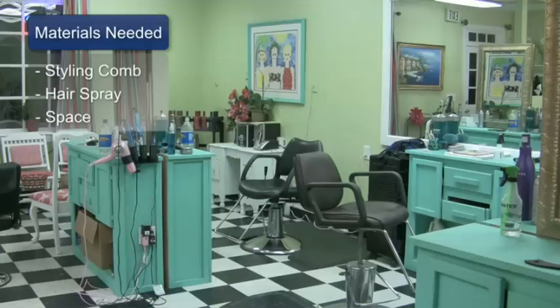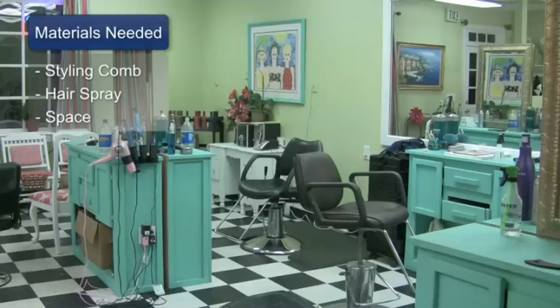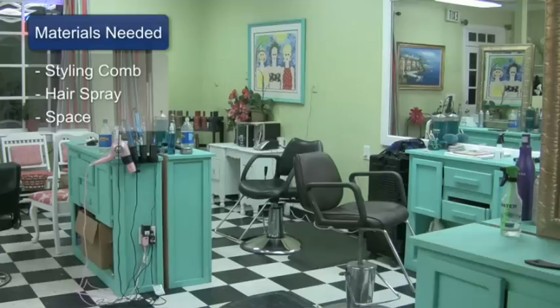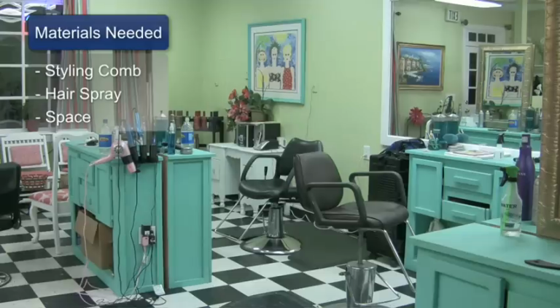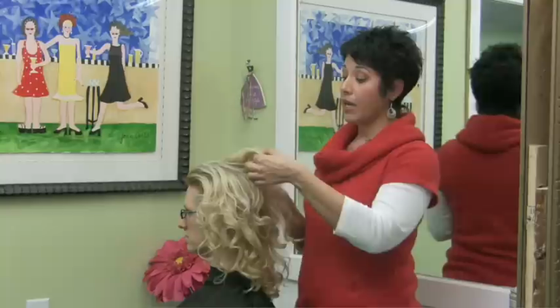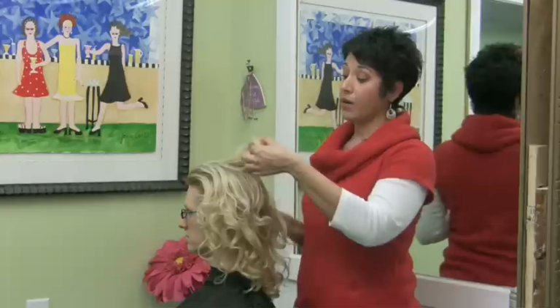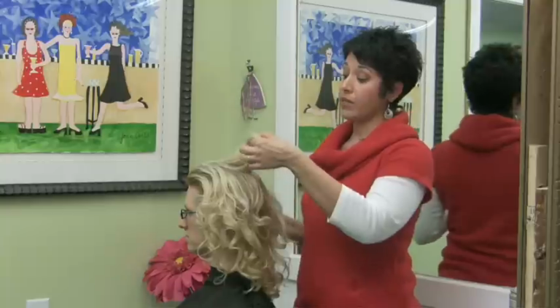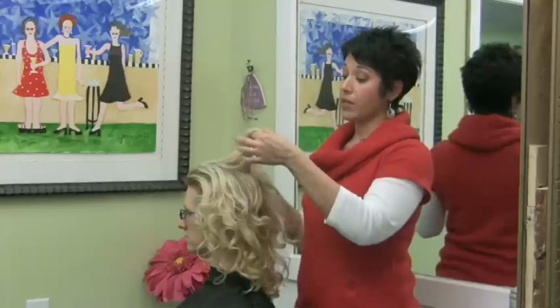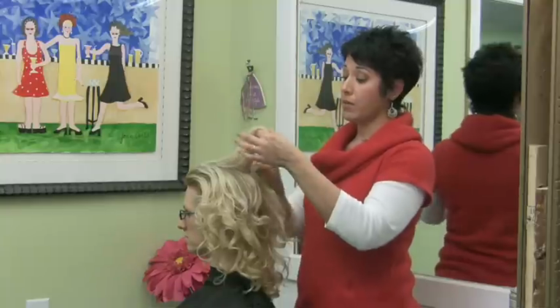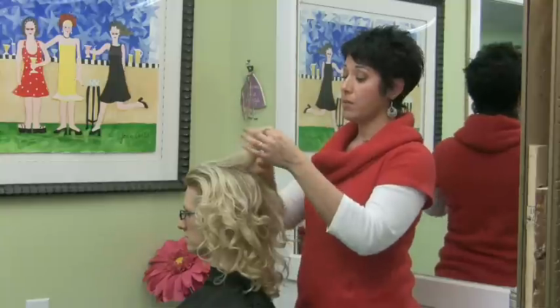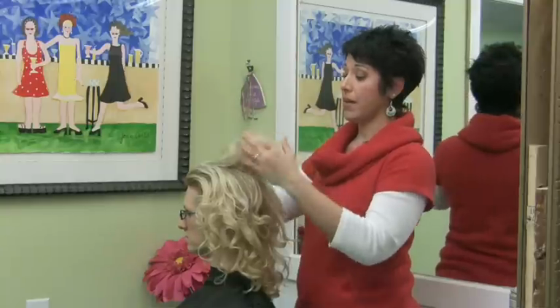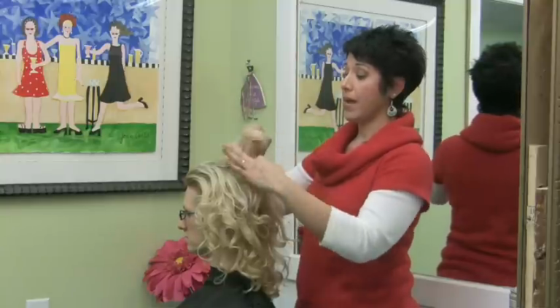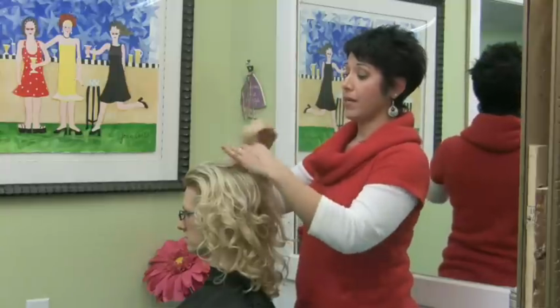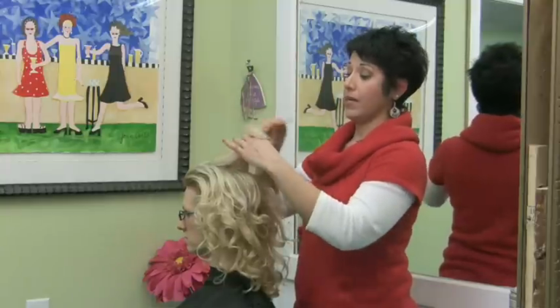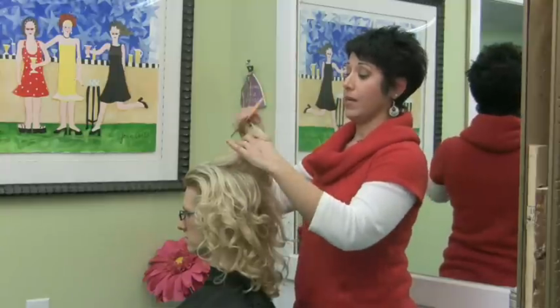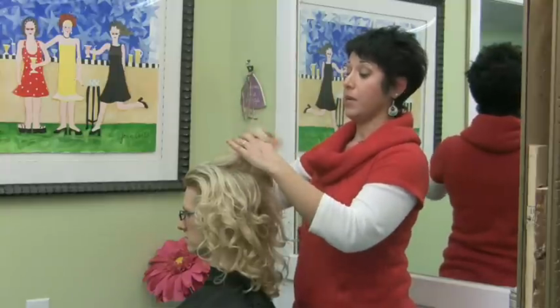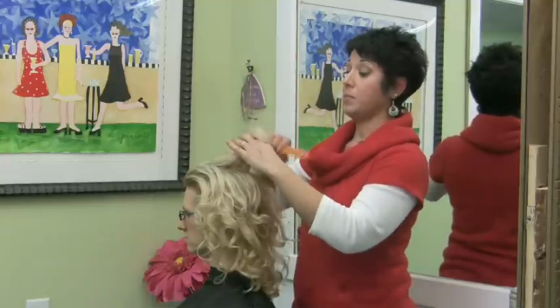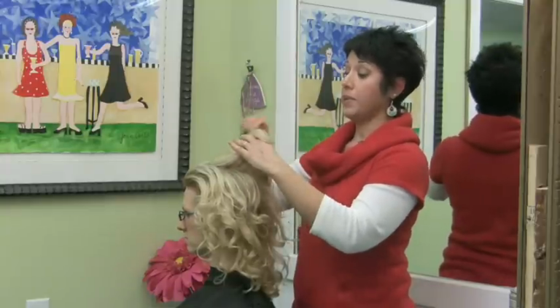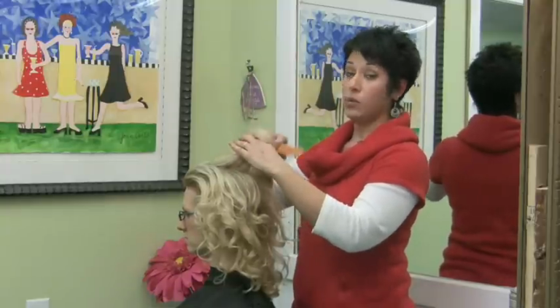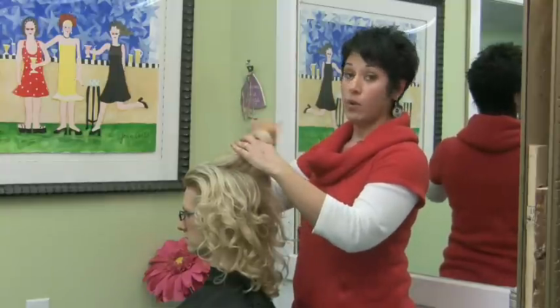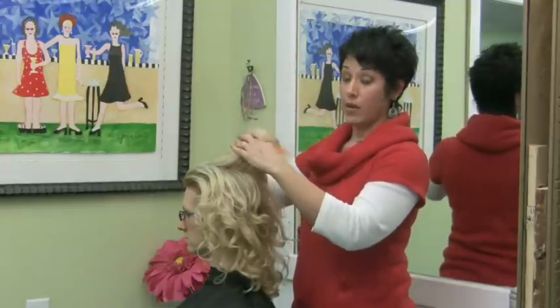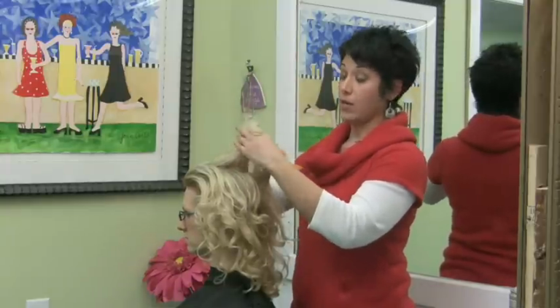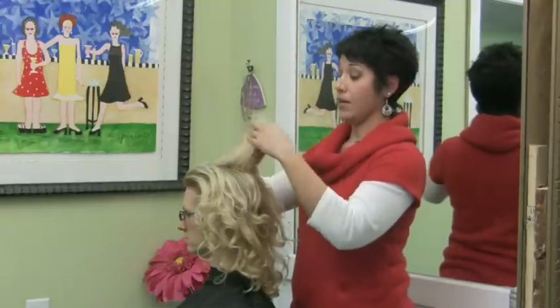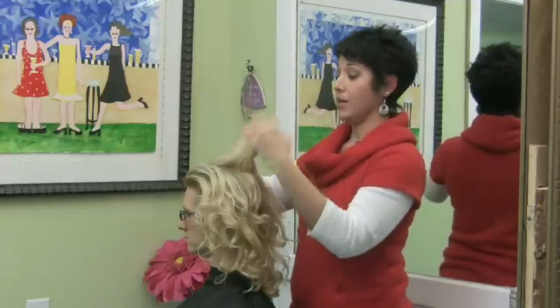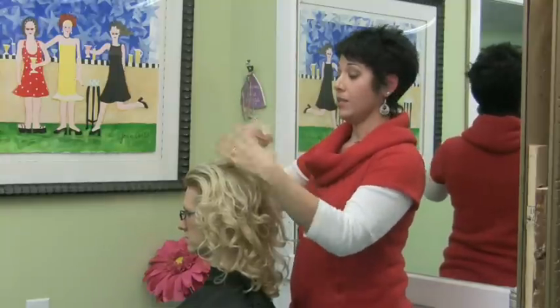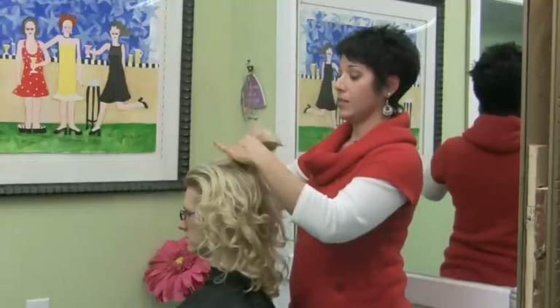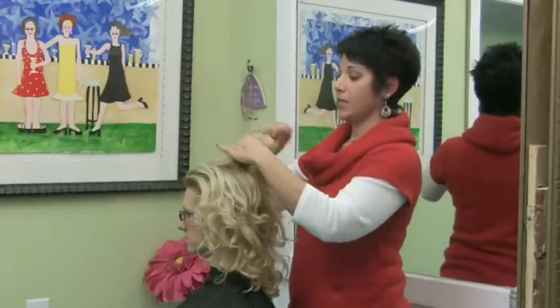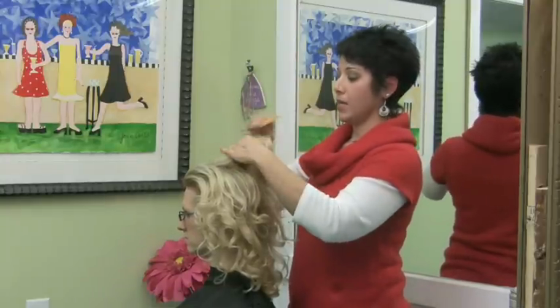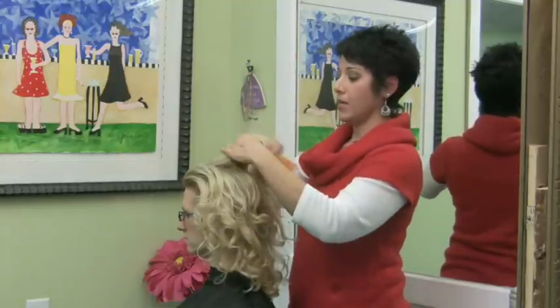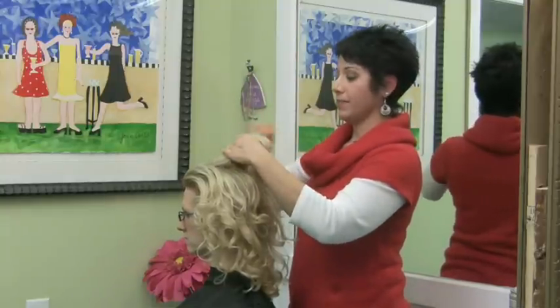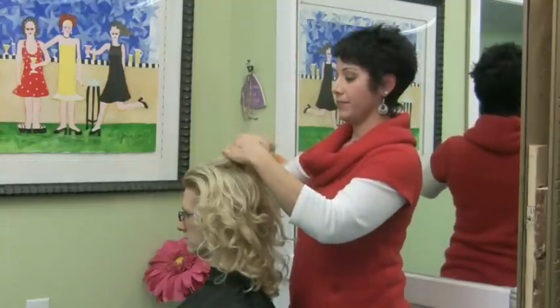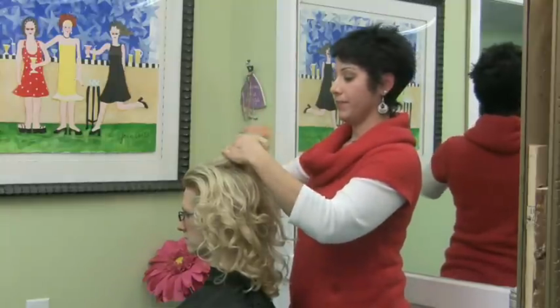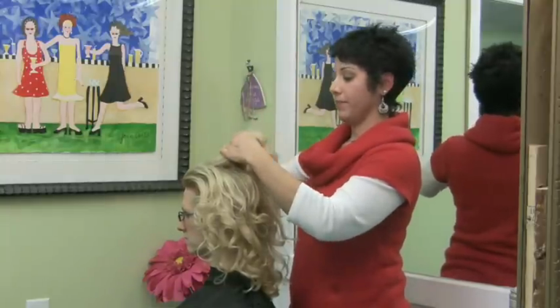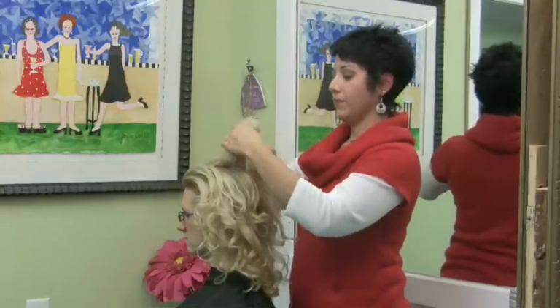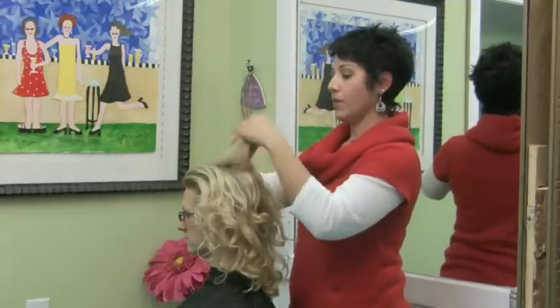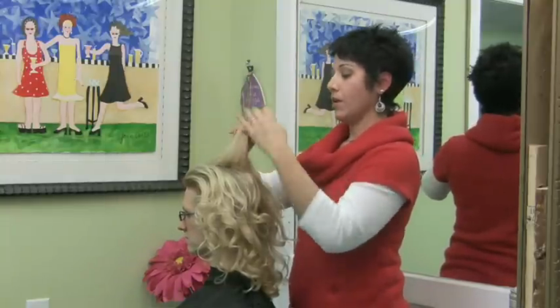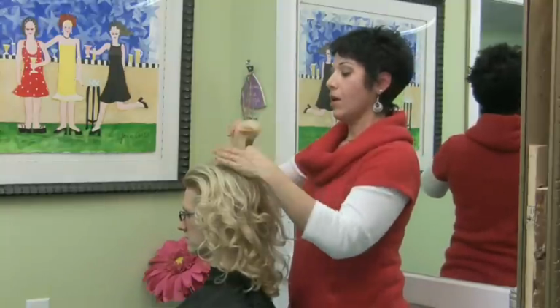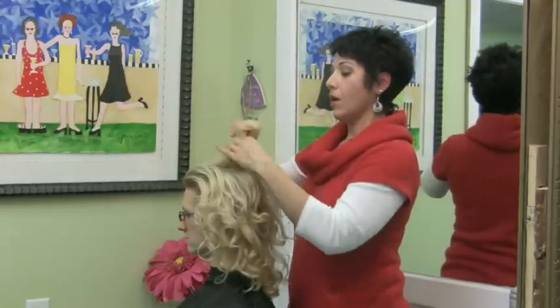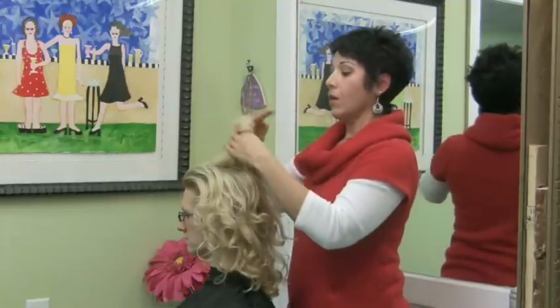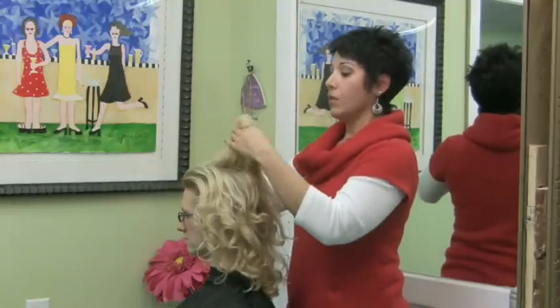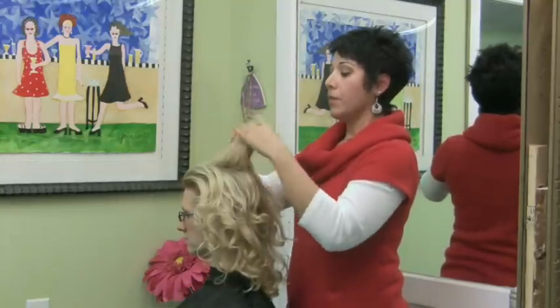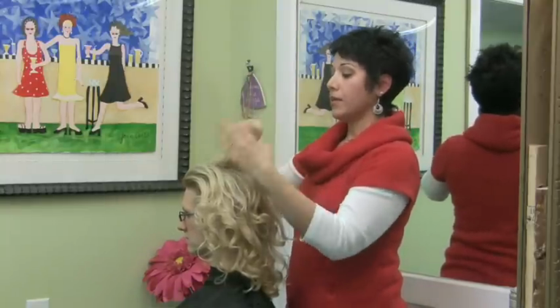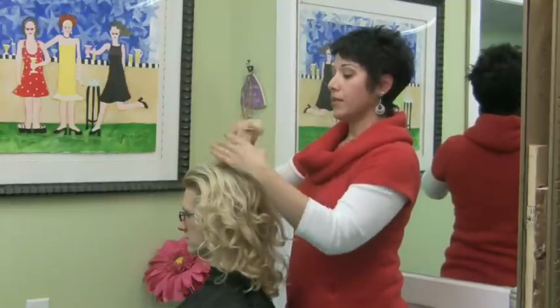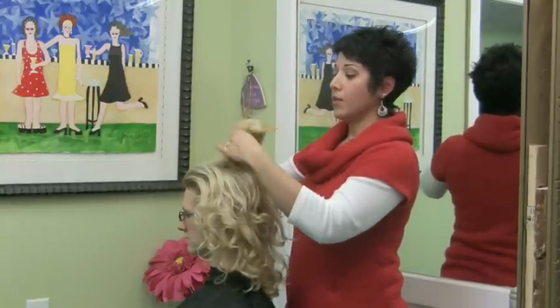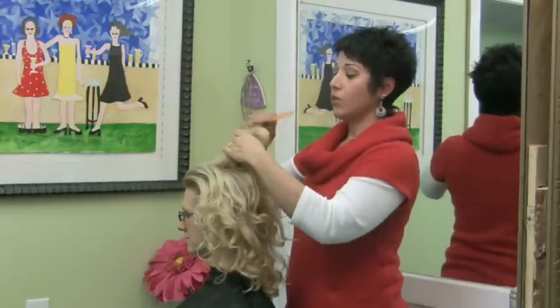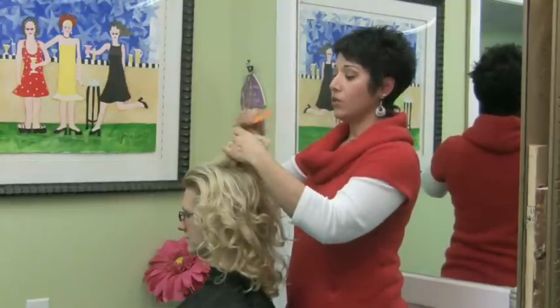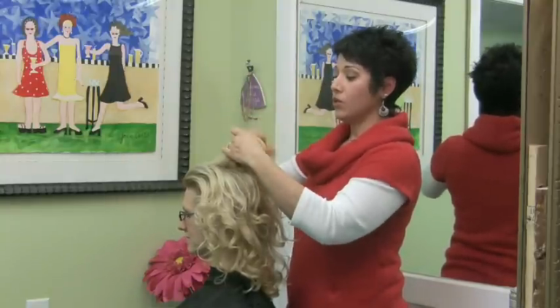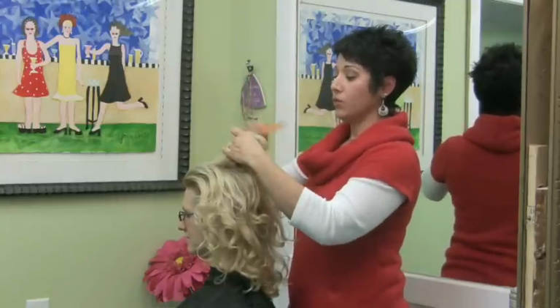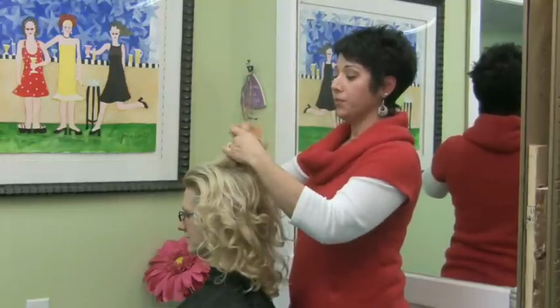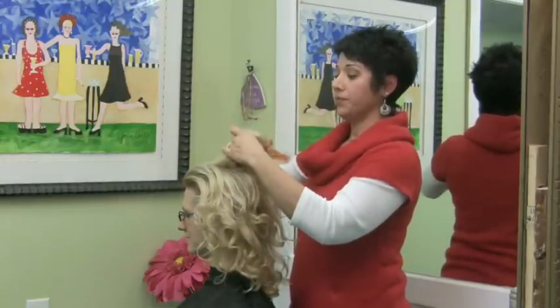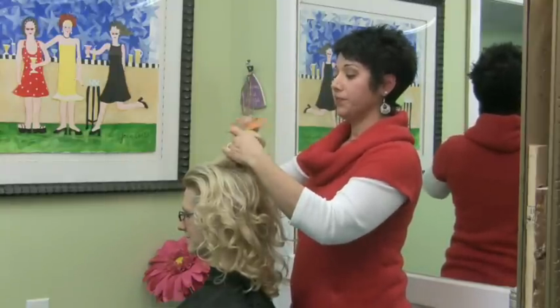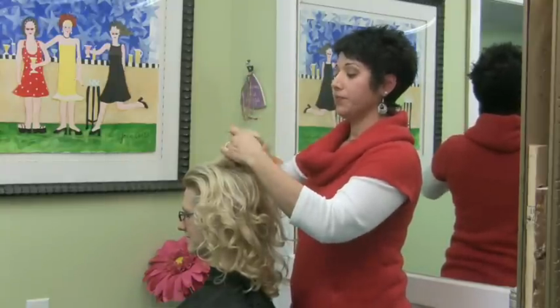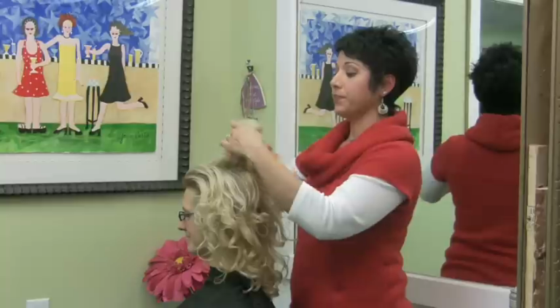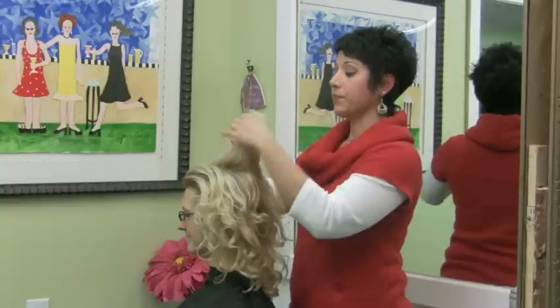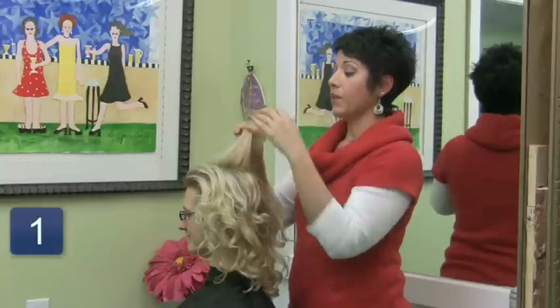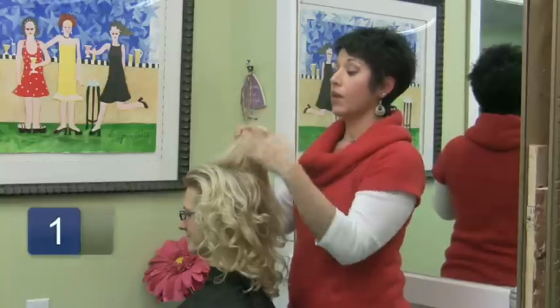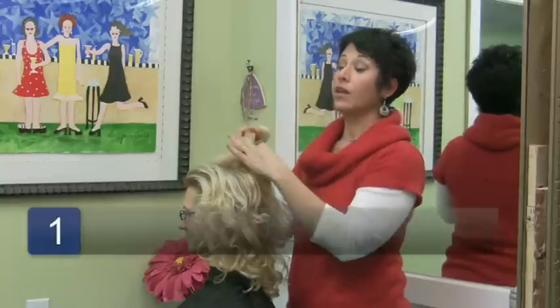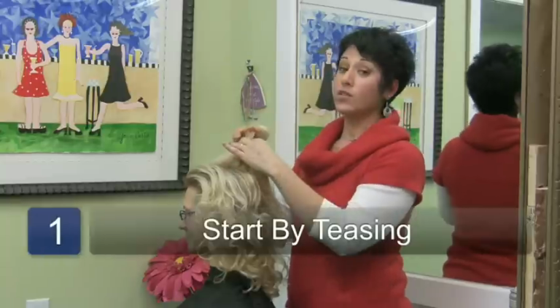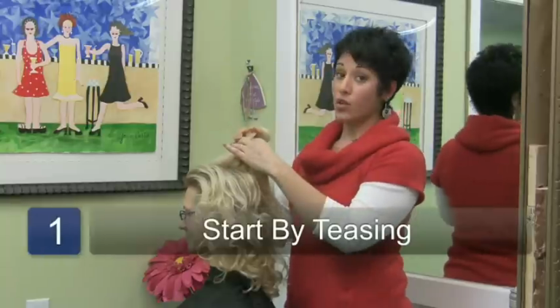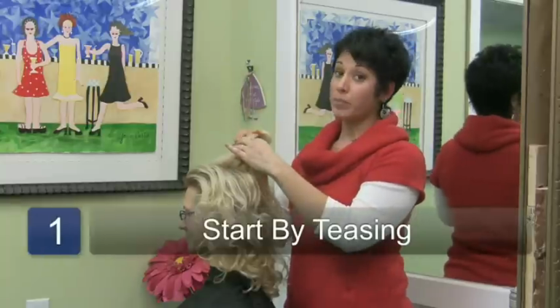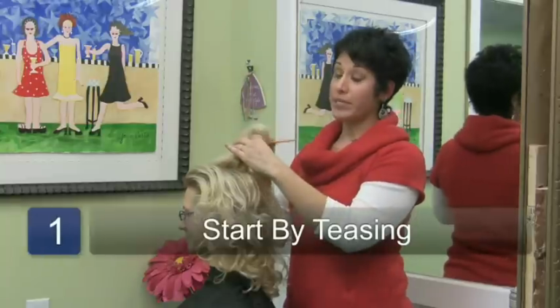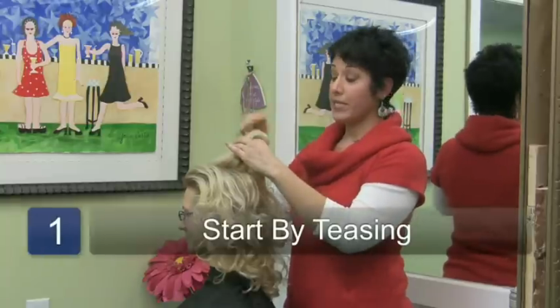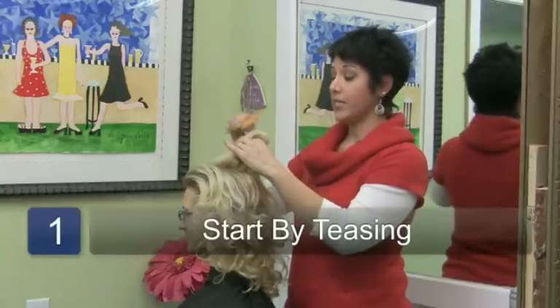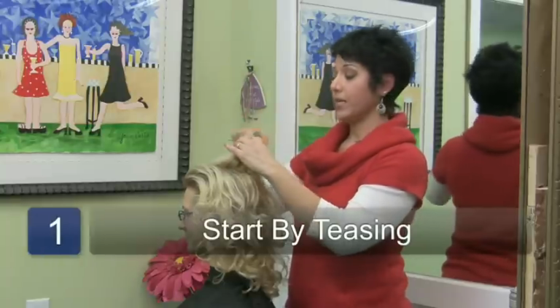Big hair is coming back in a big way, and it's exciting. The best thing you can do is start by teasing.